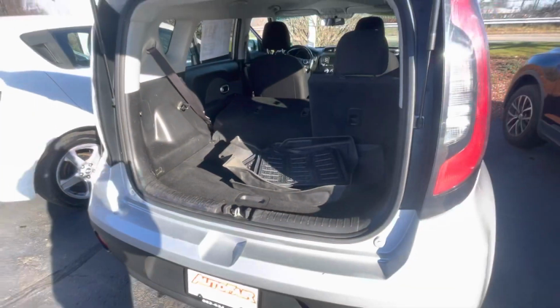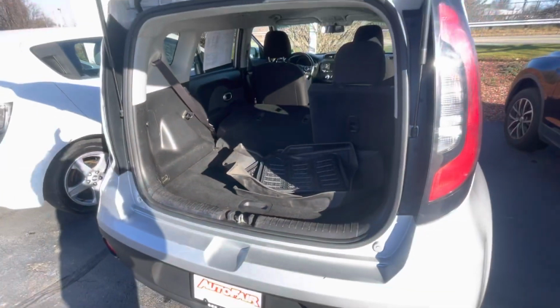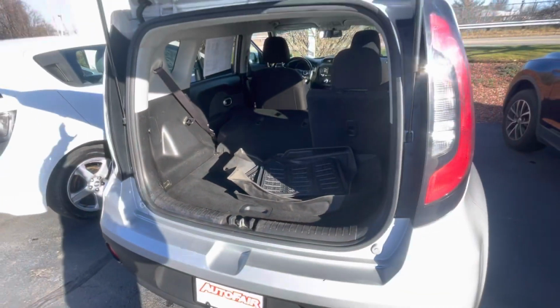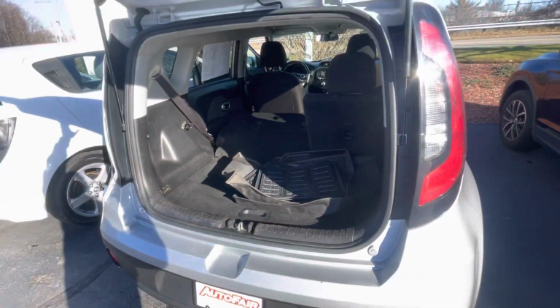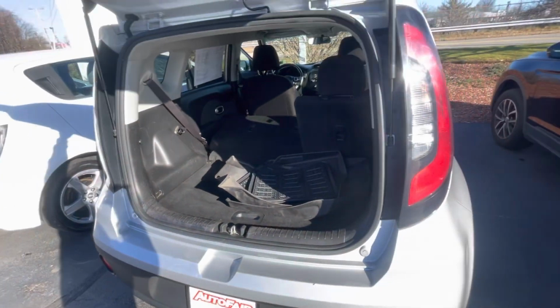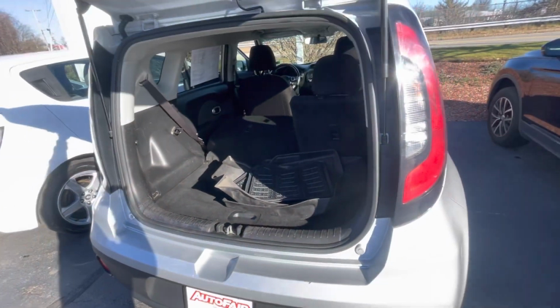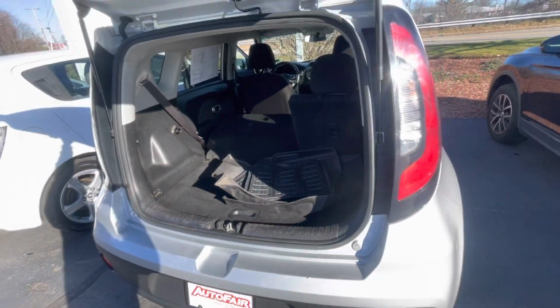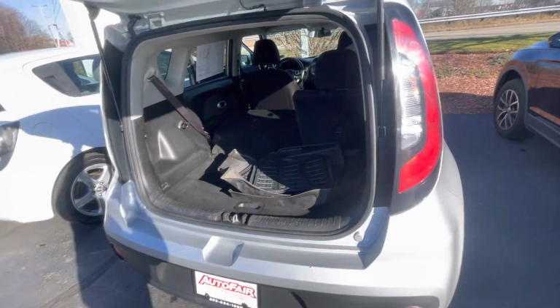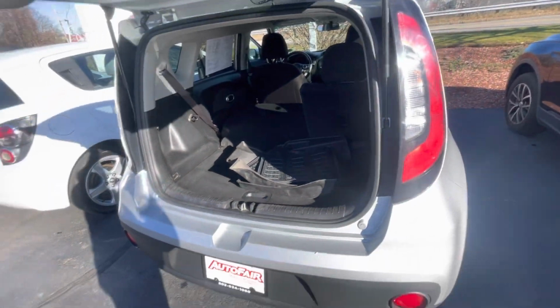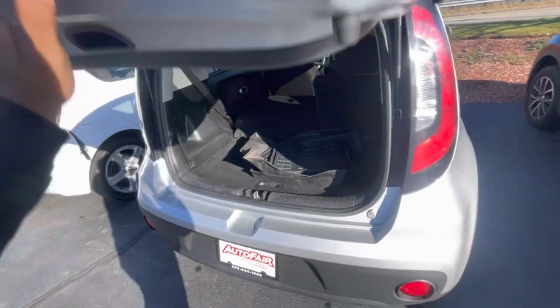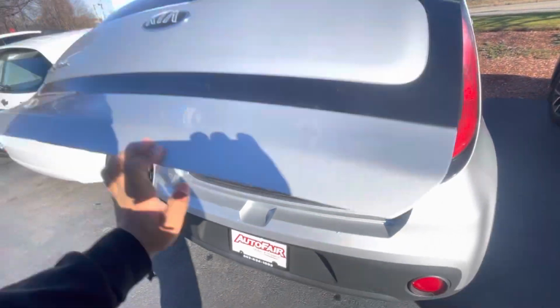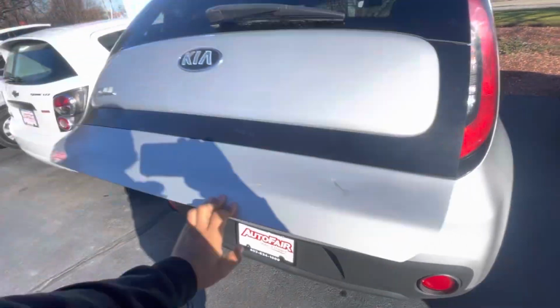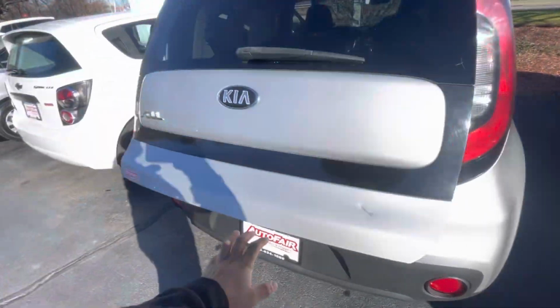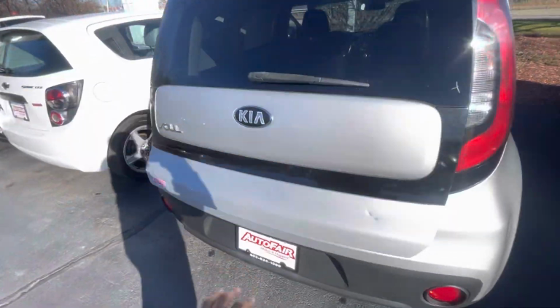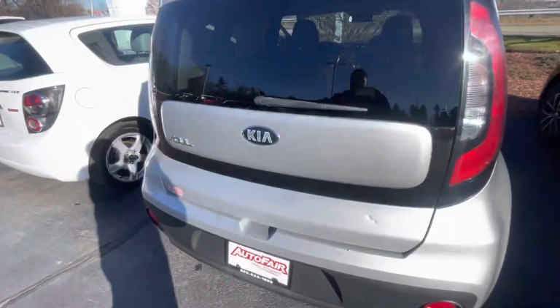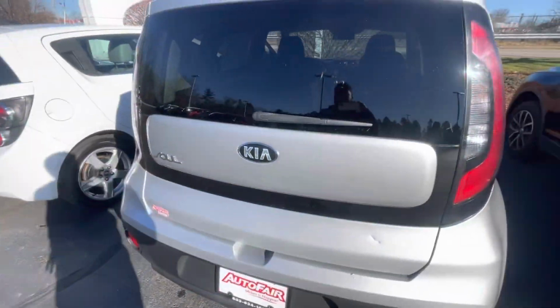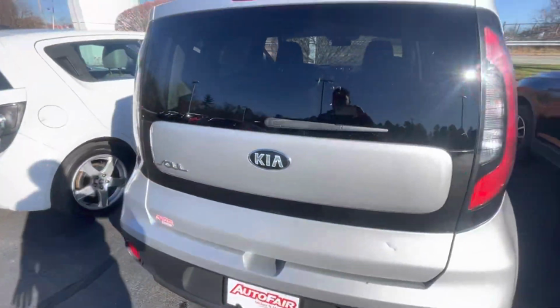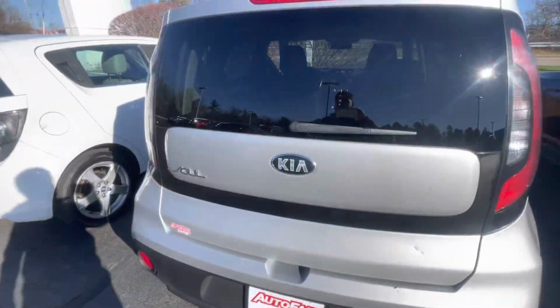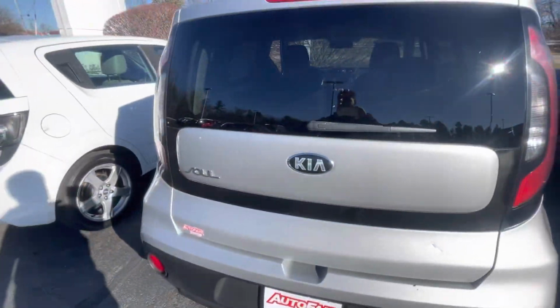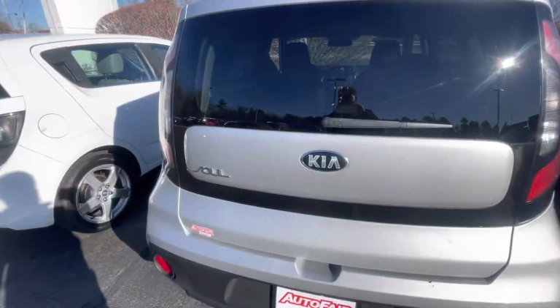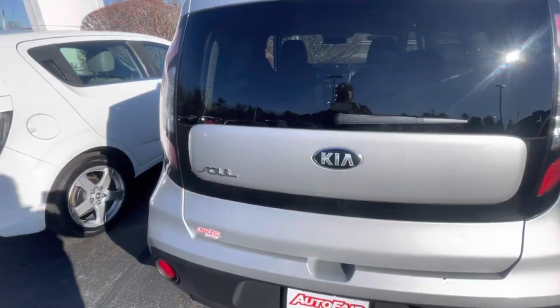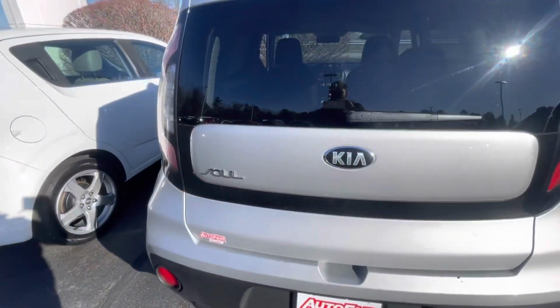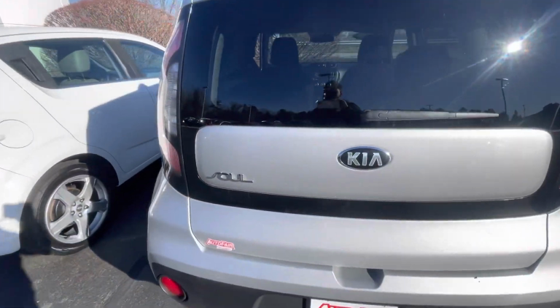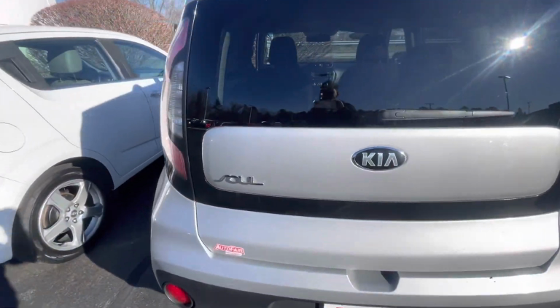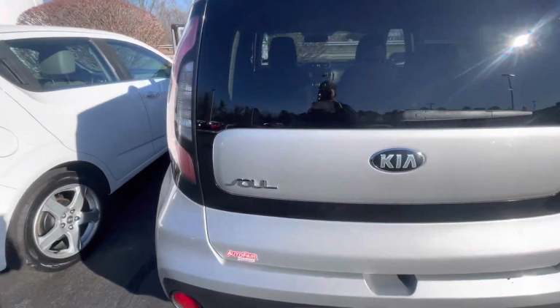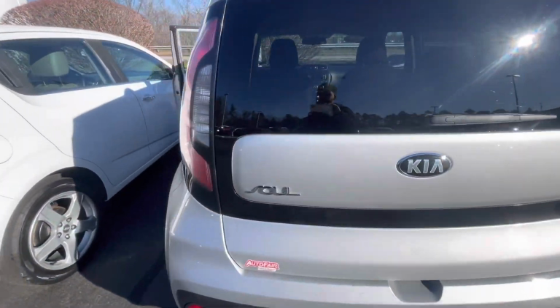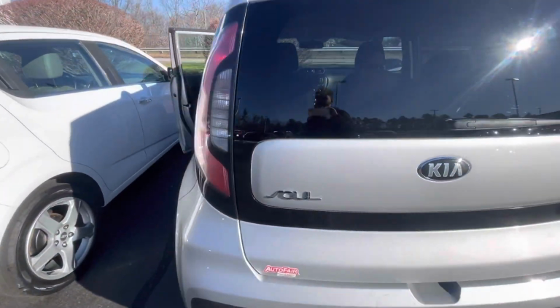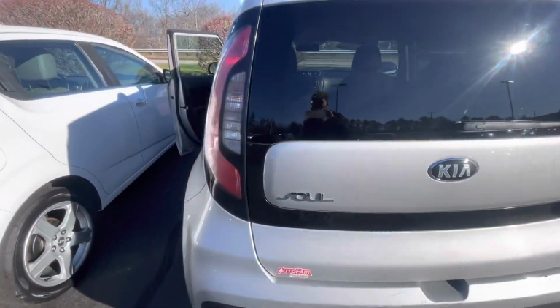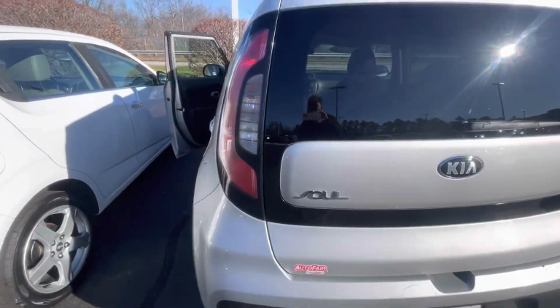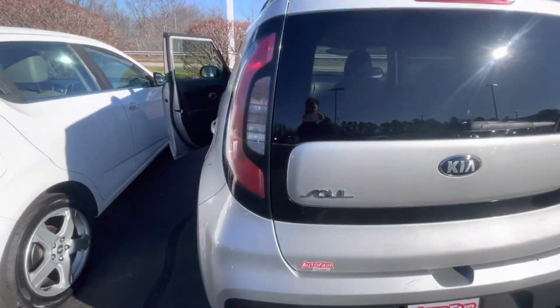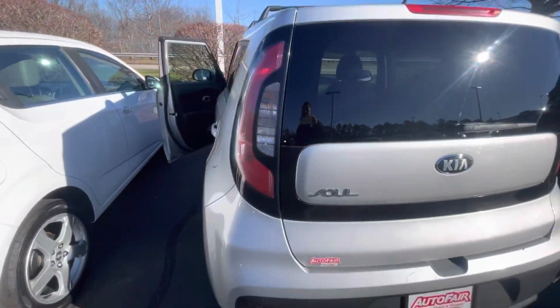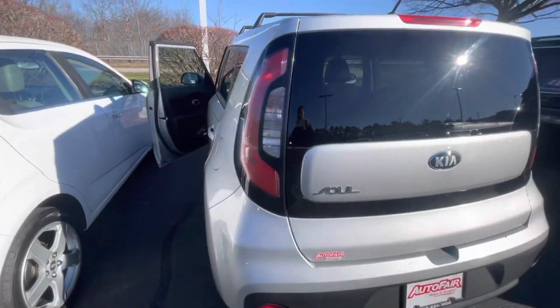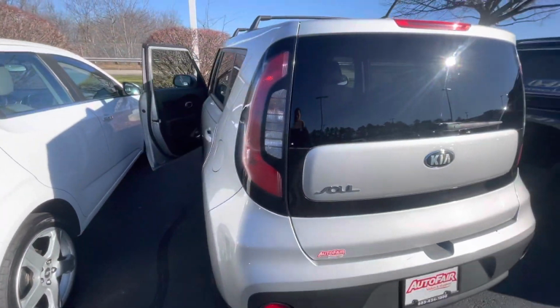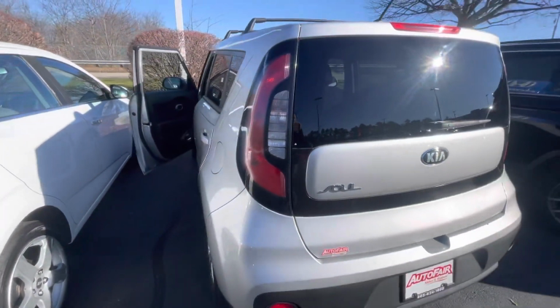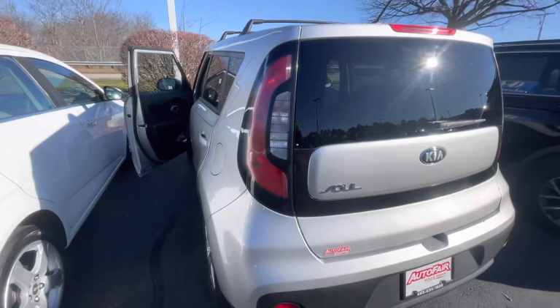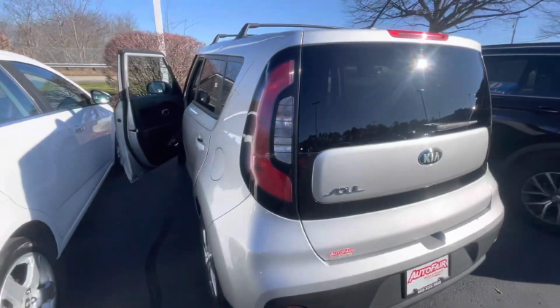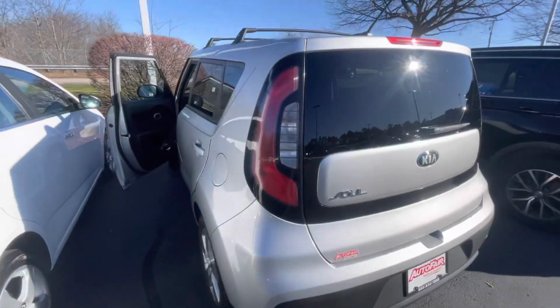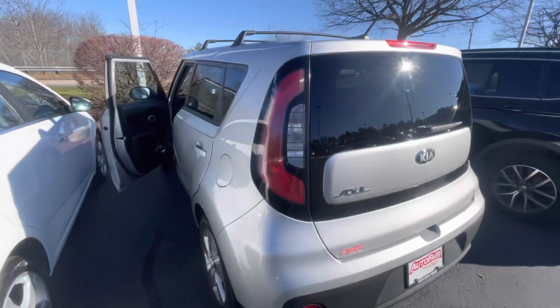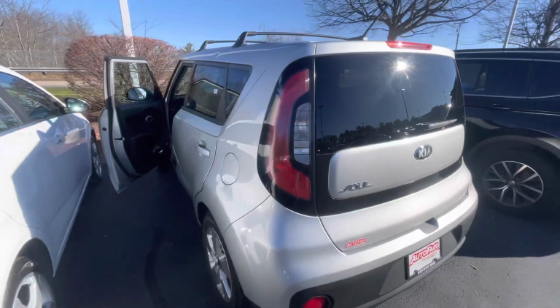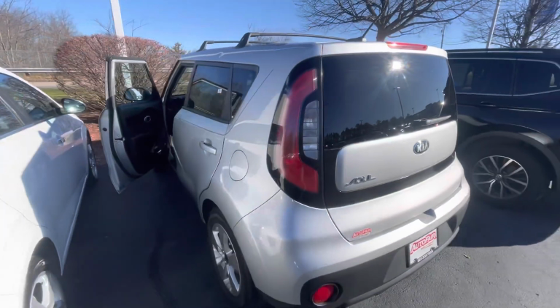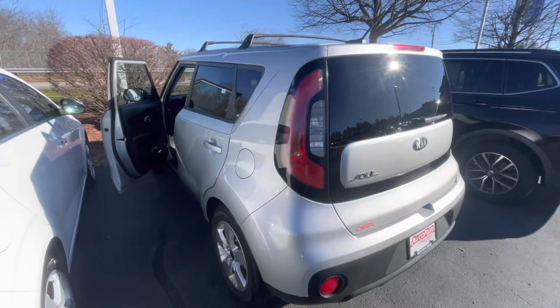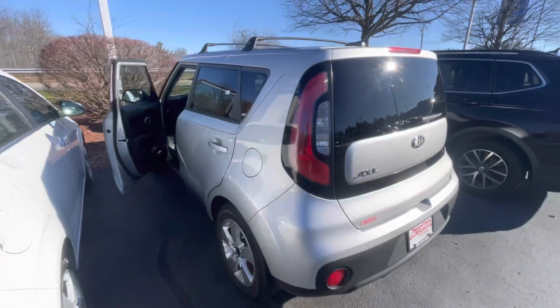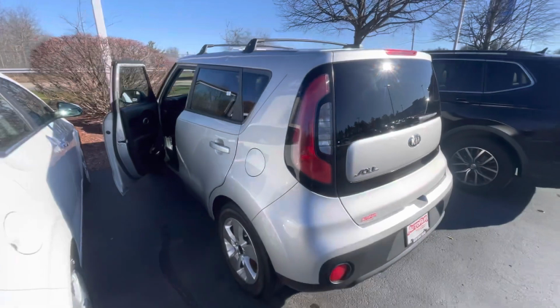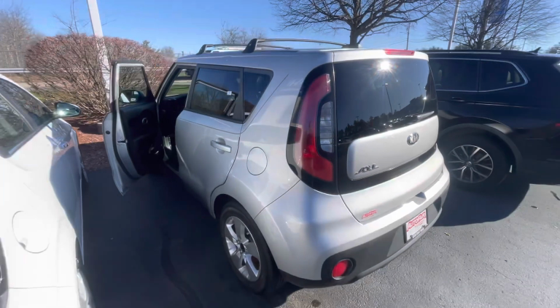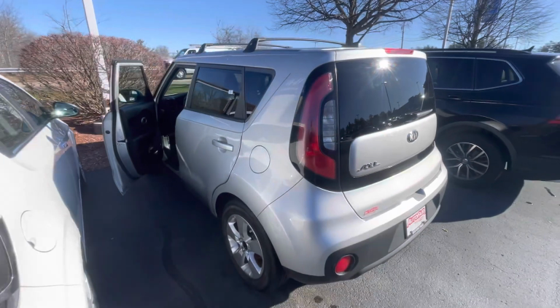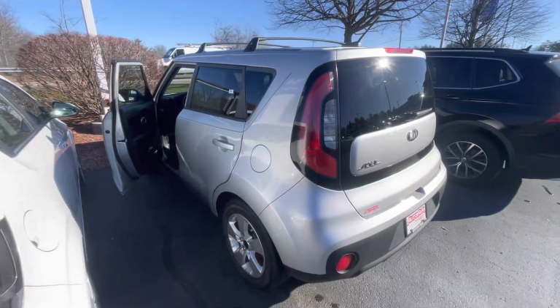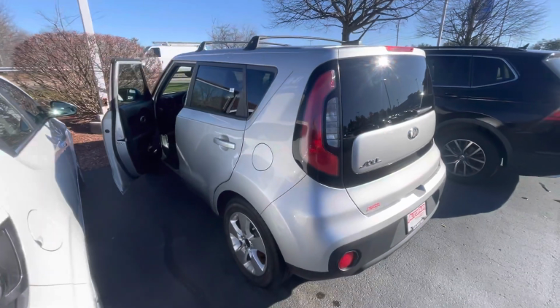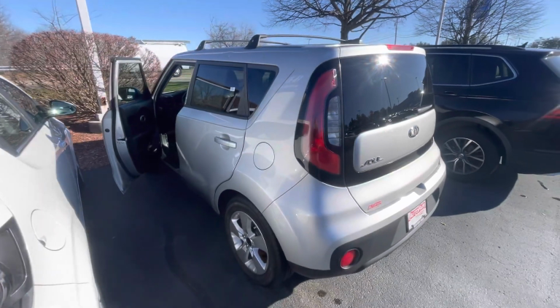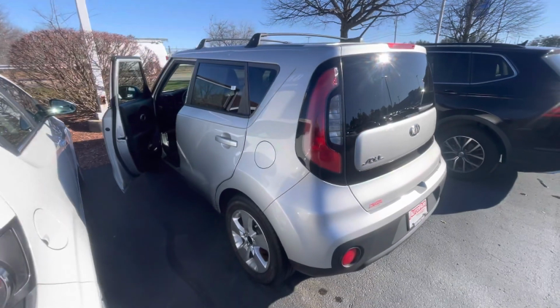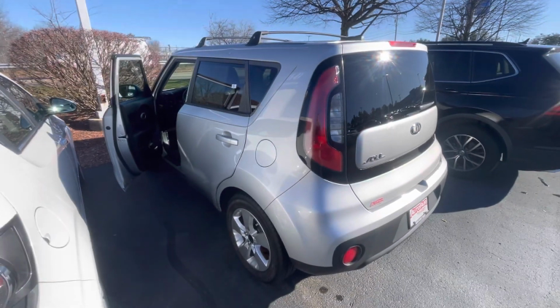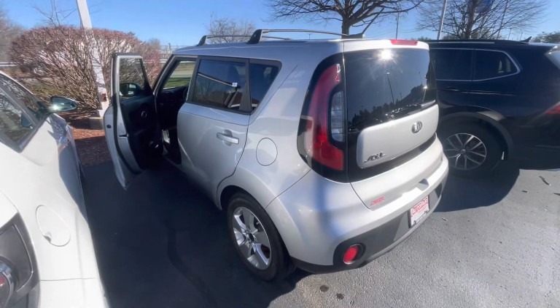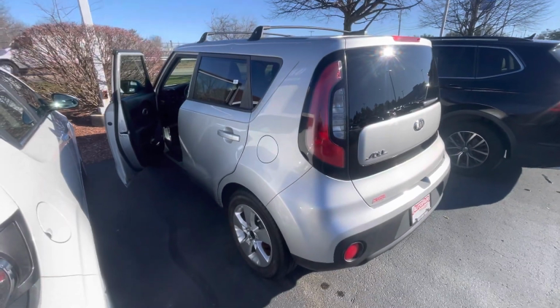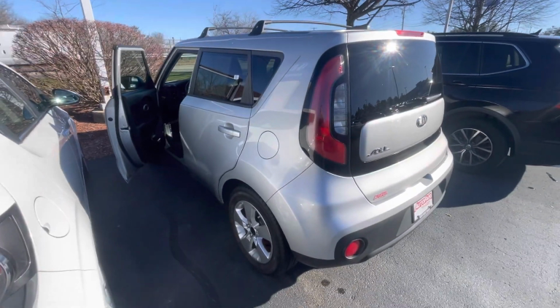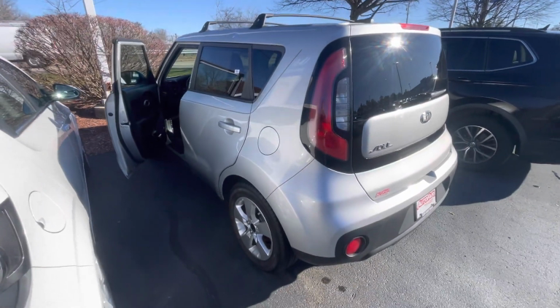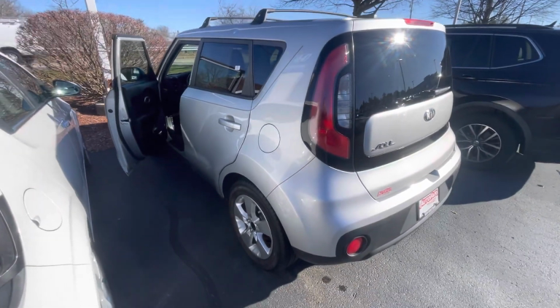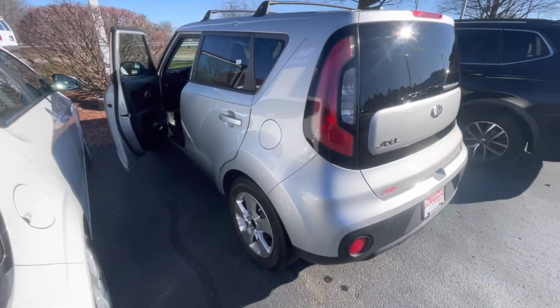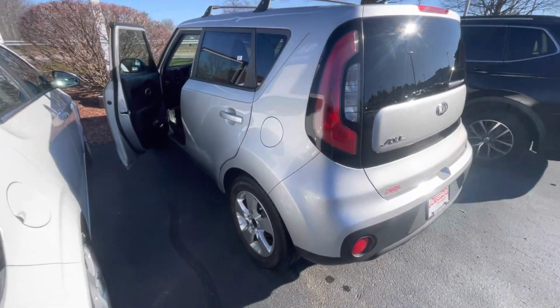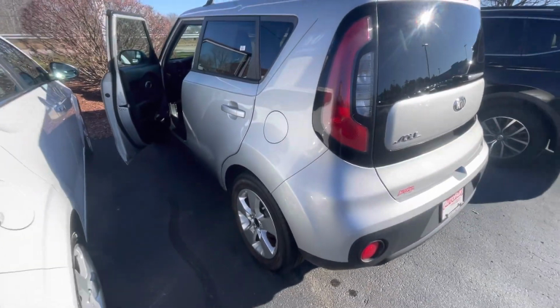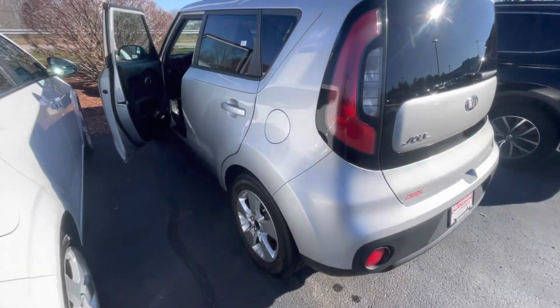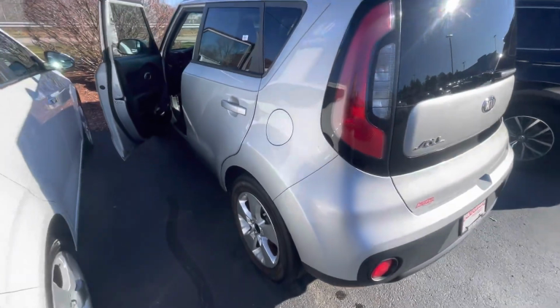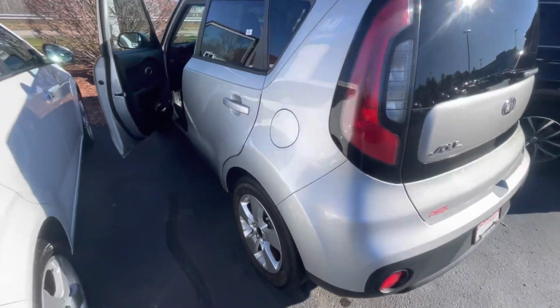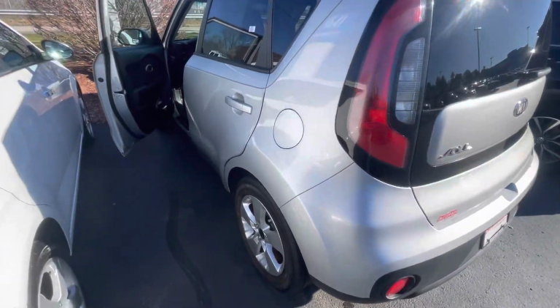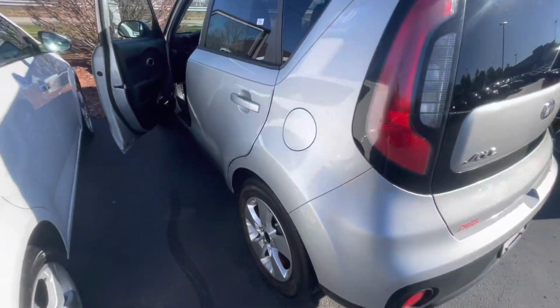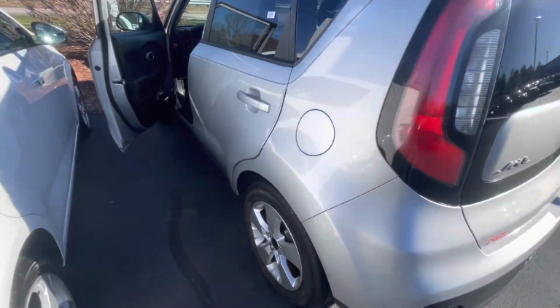Again, I would love to show you this vehicle in person. My phone number is 603-204-3575. Thank you.